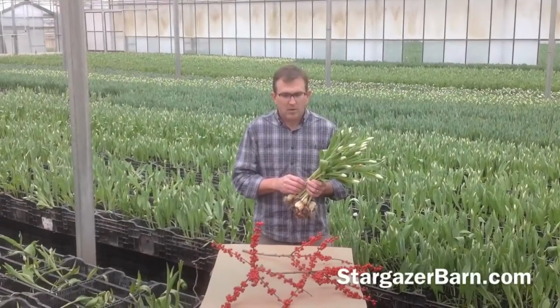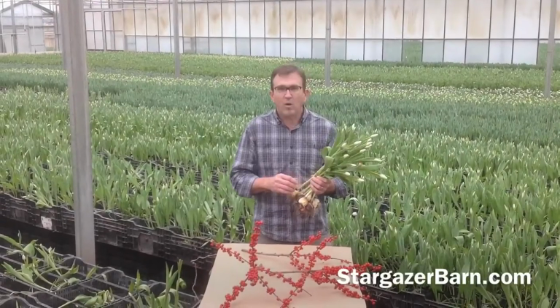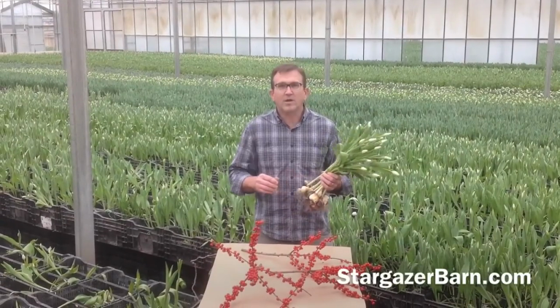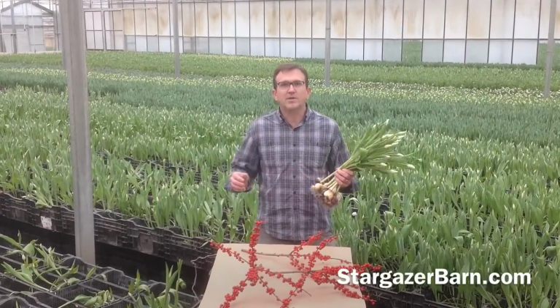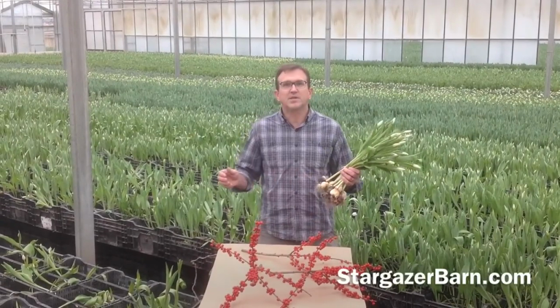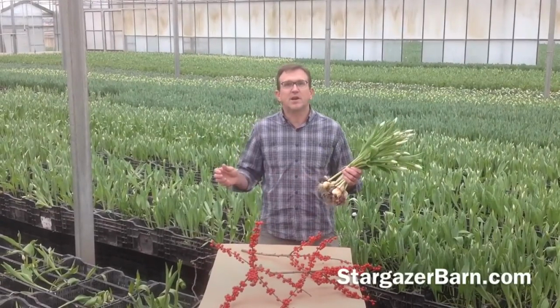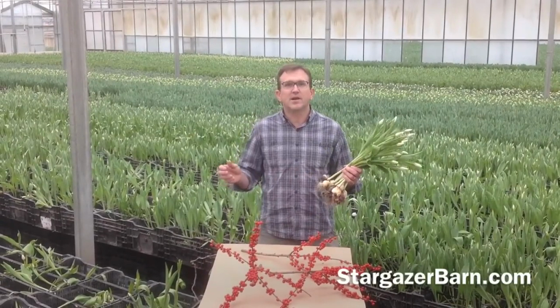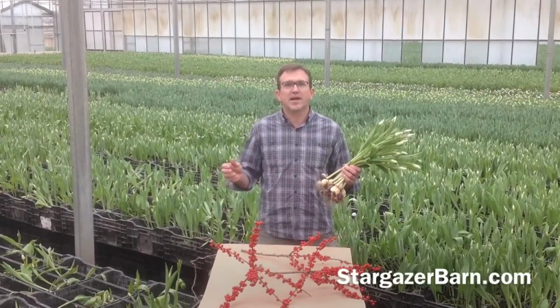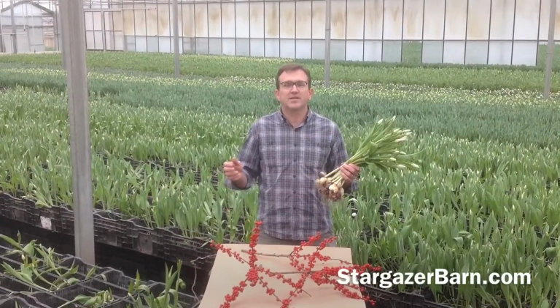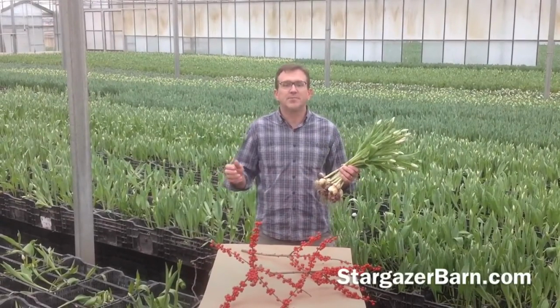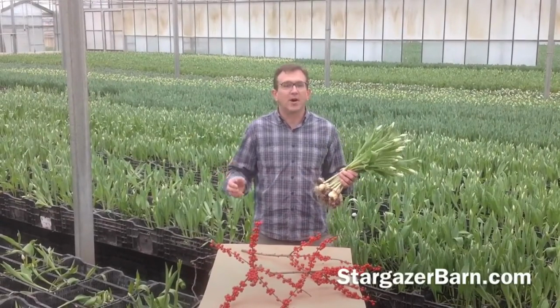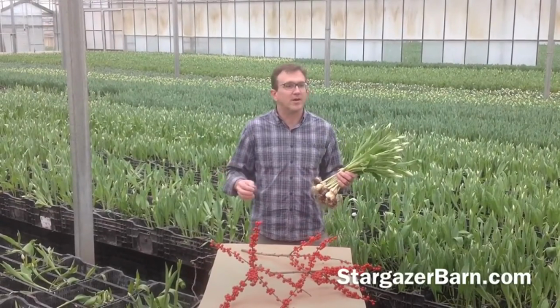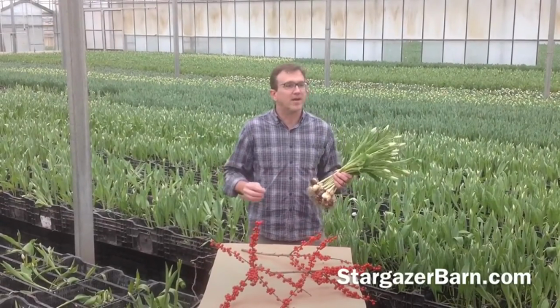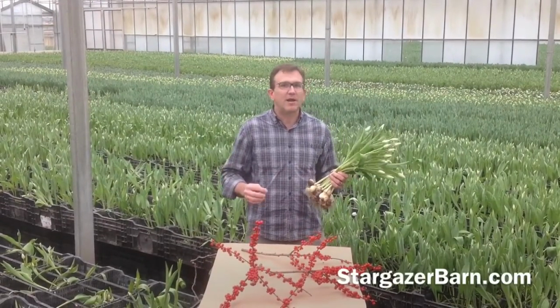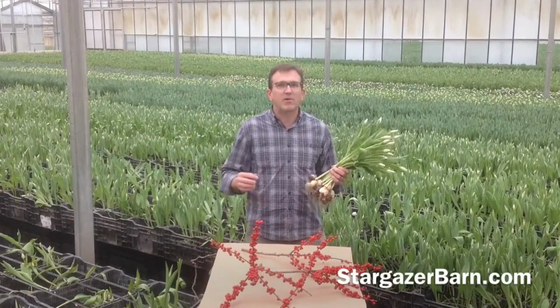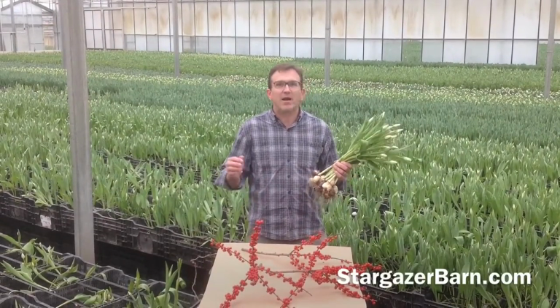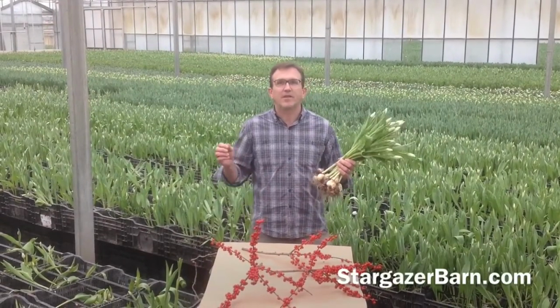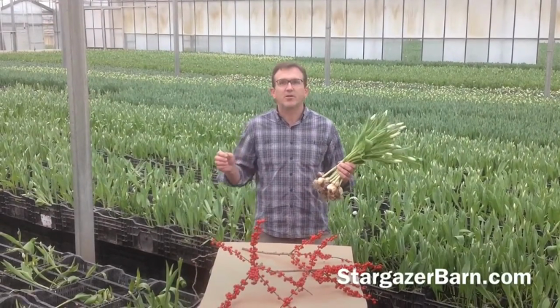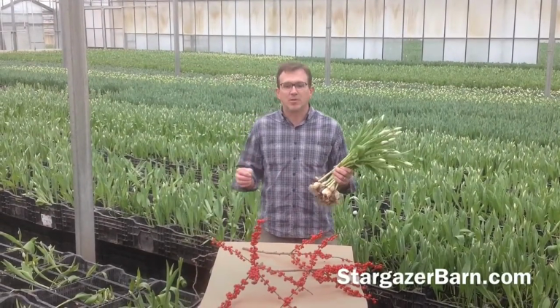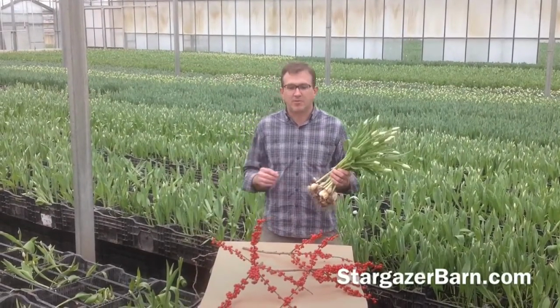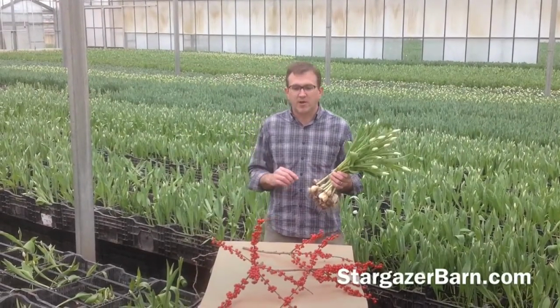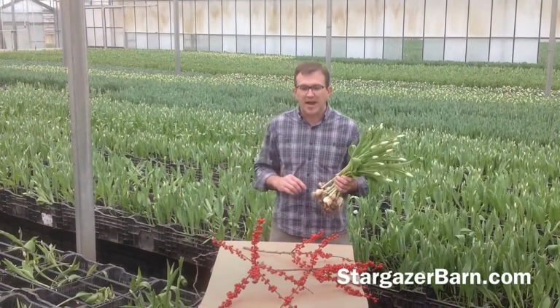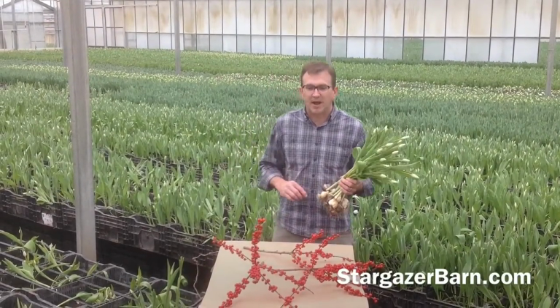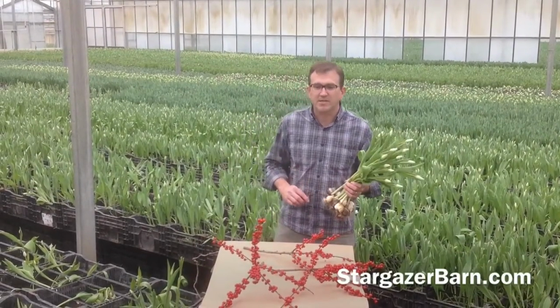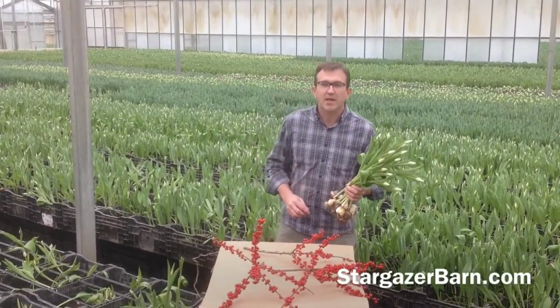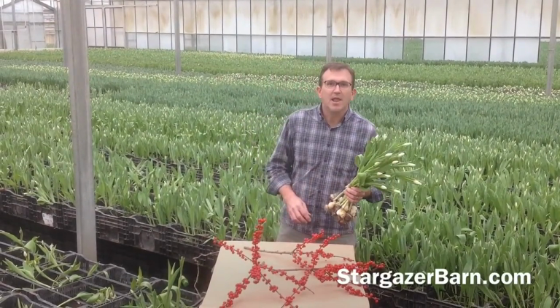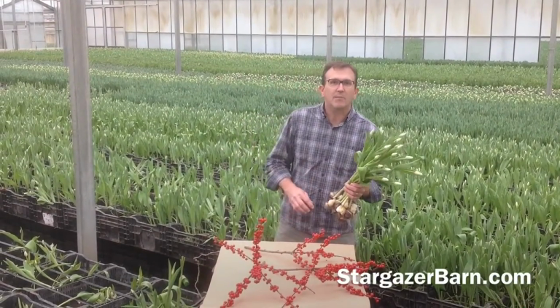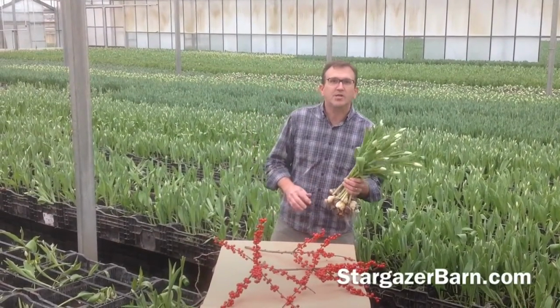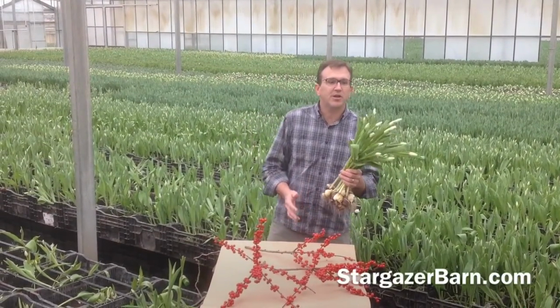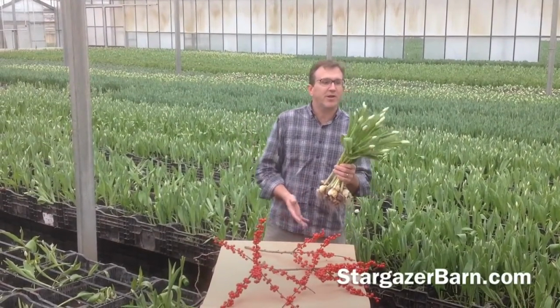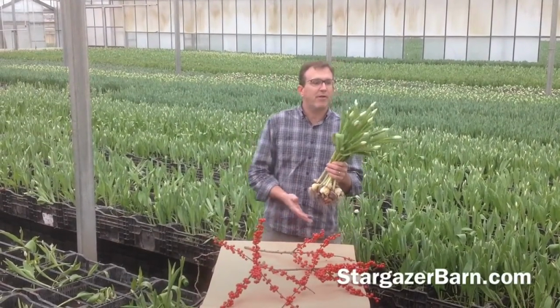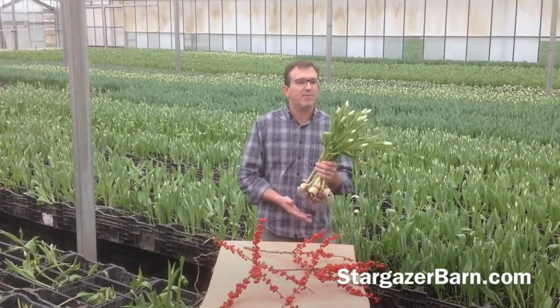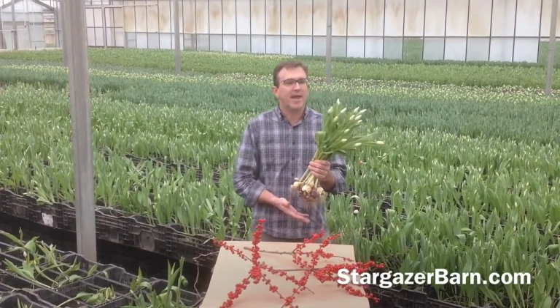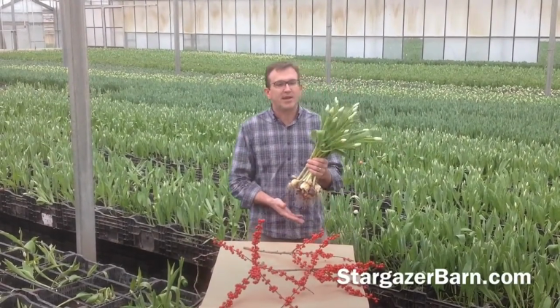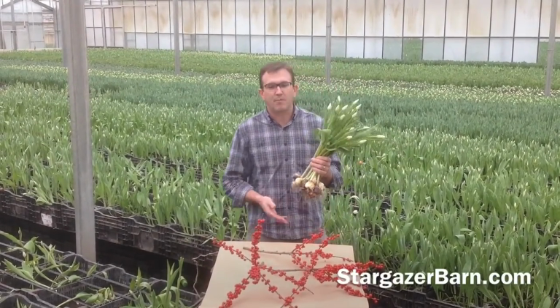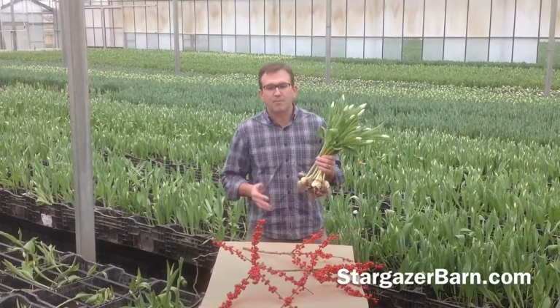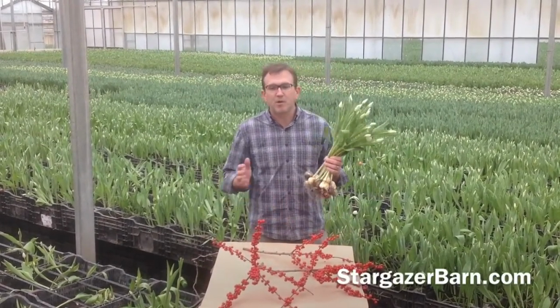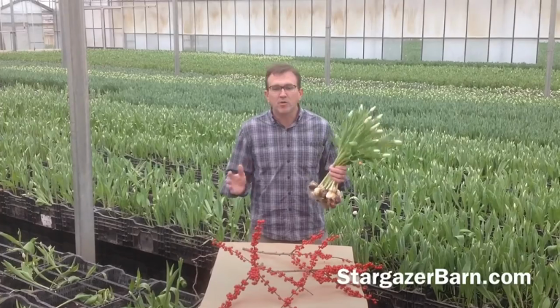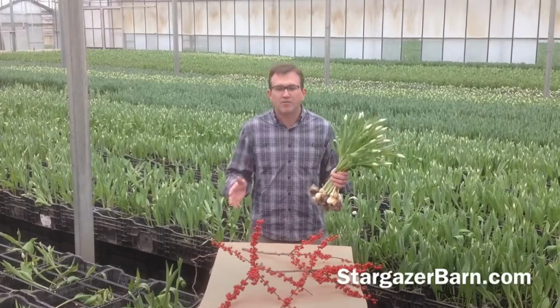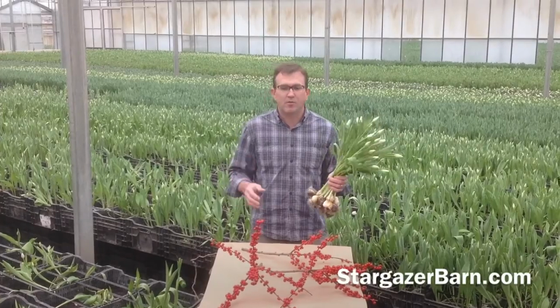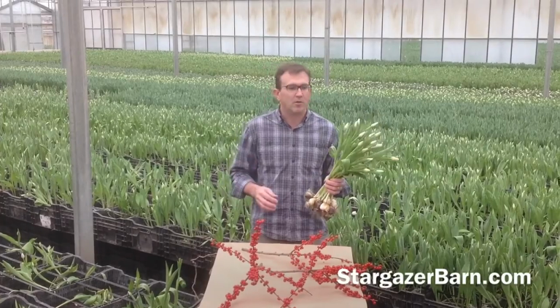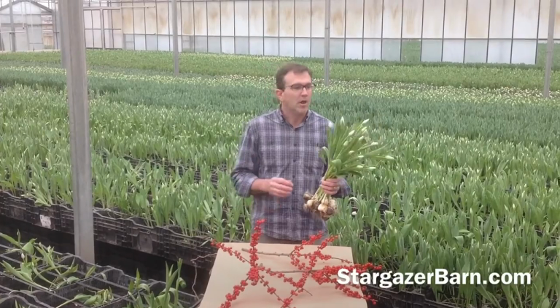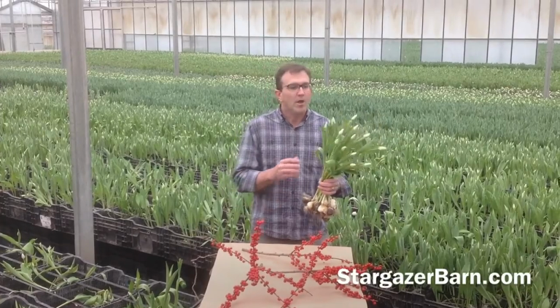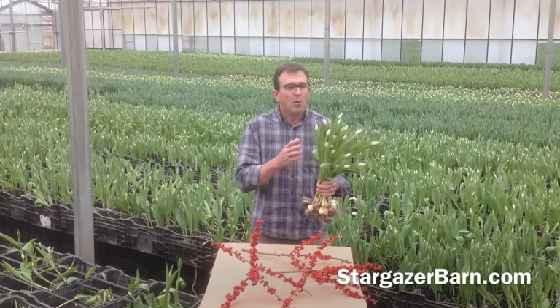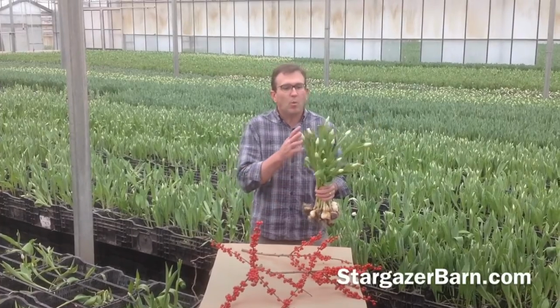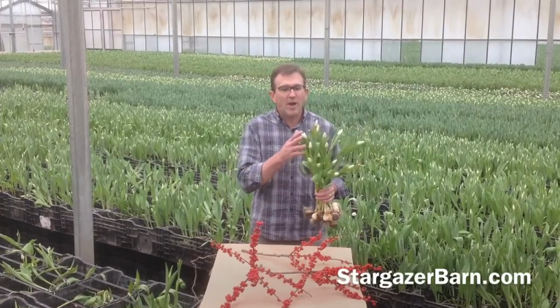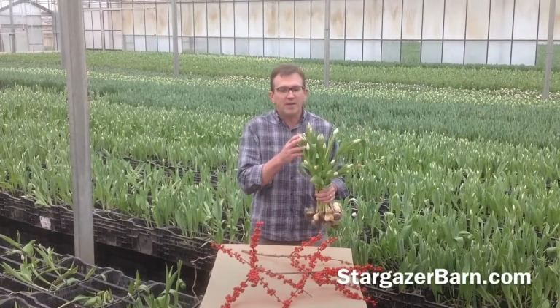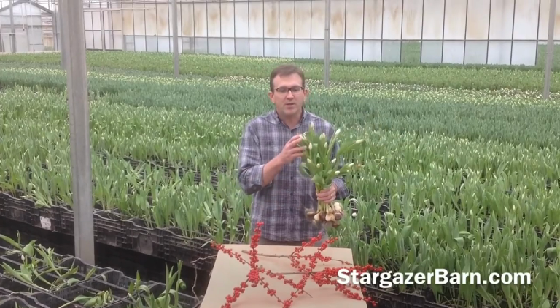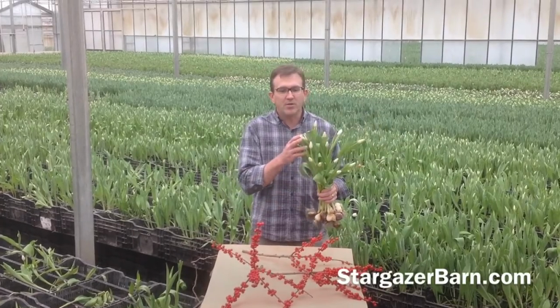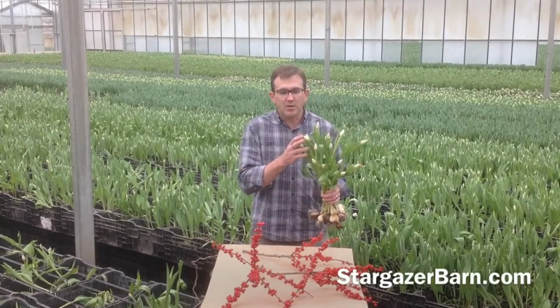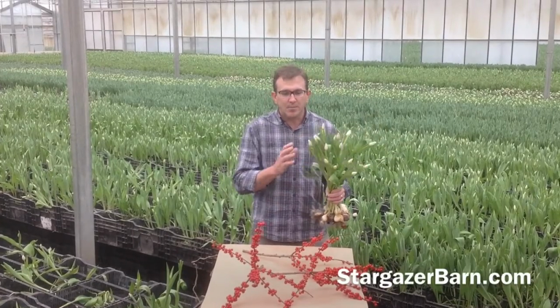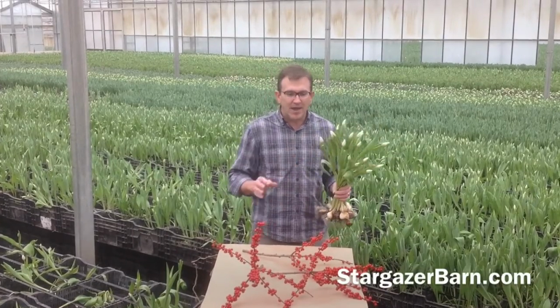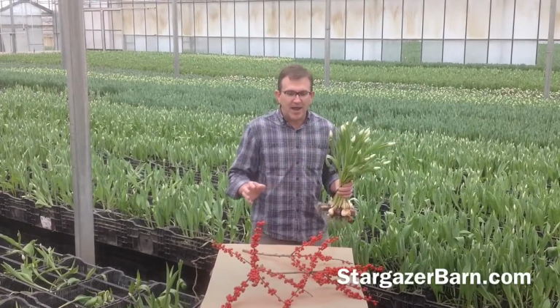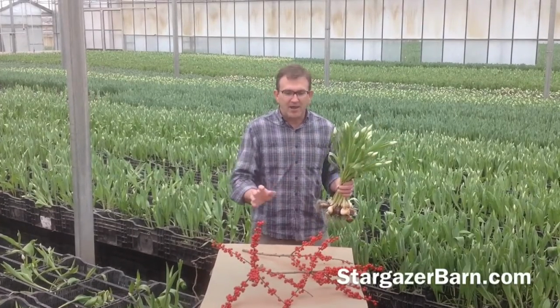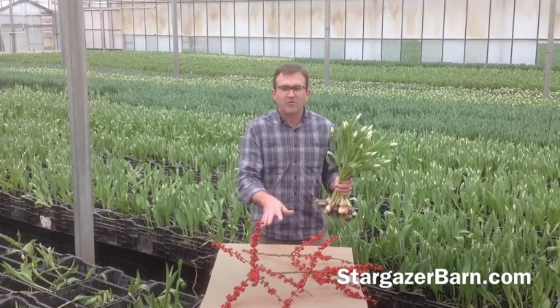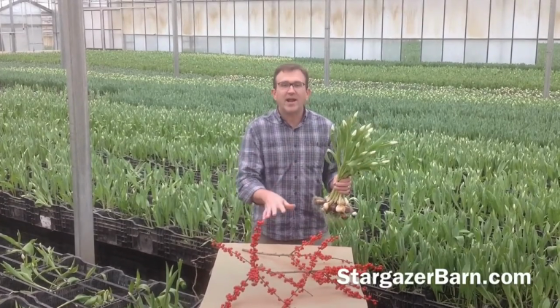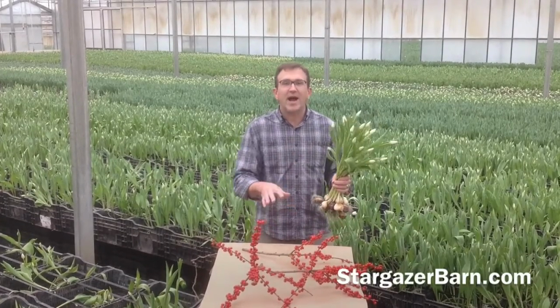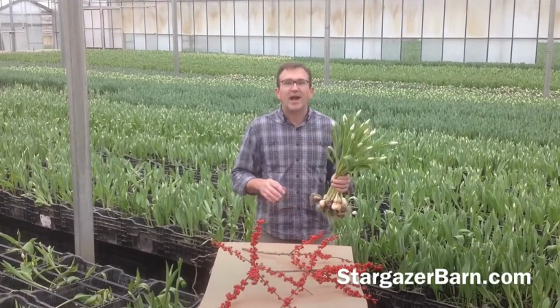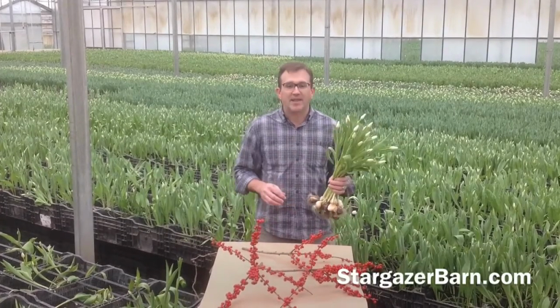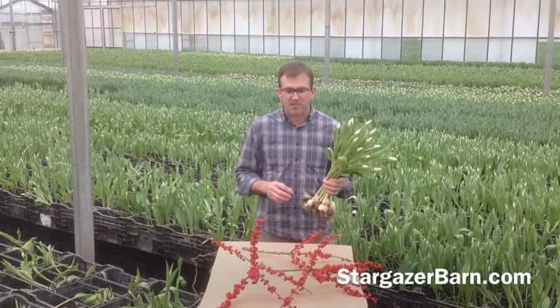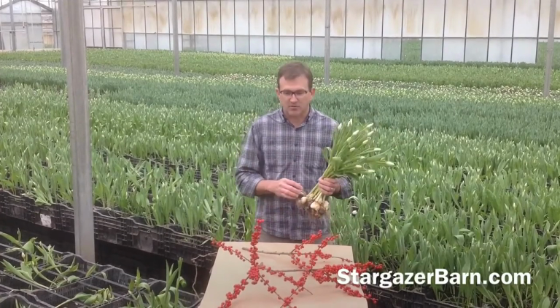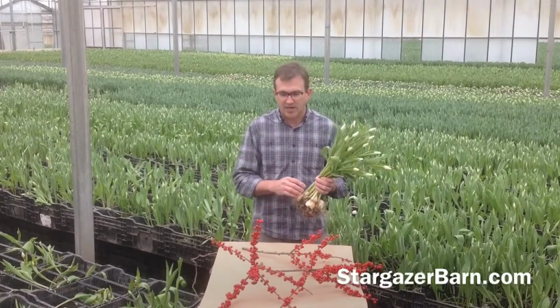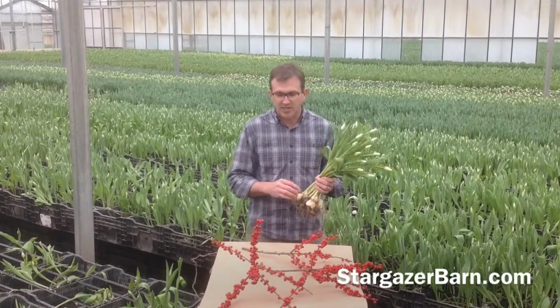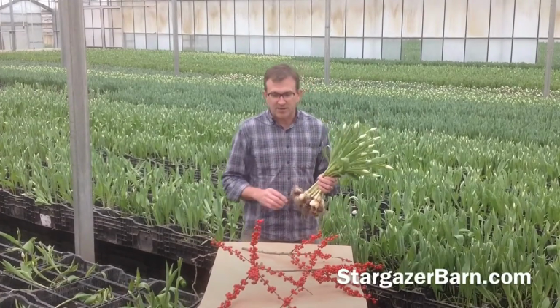Welcome to Stargazer Barn. Today we're out in the Tulip Greenhouse. I'm going to show you how we make our beautiful white tulip and red ilex arrangement.